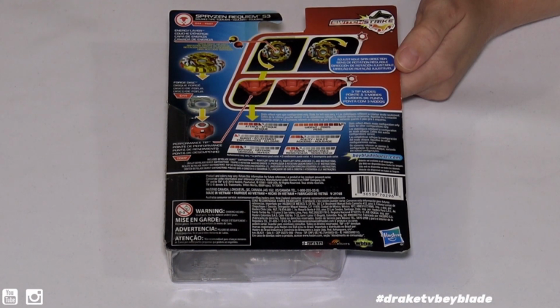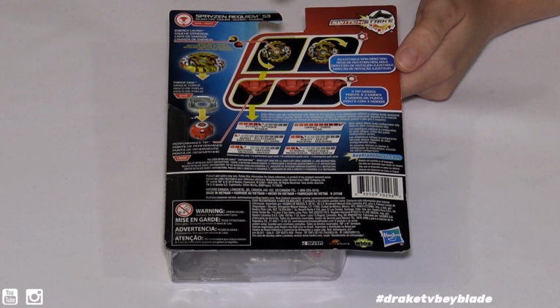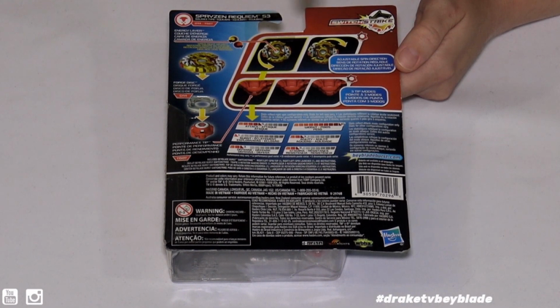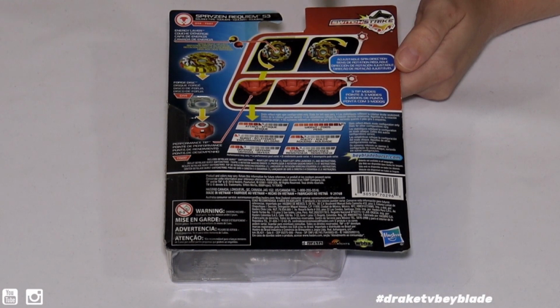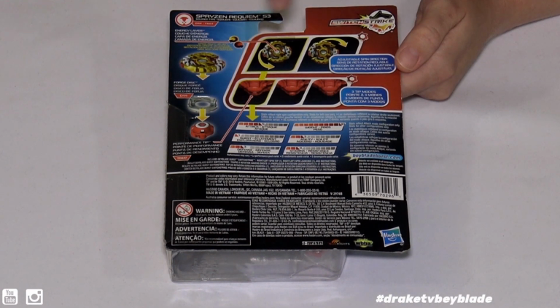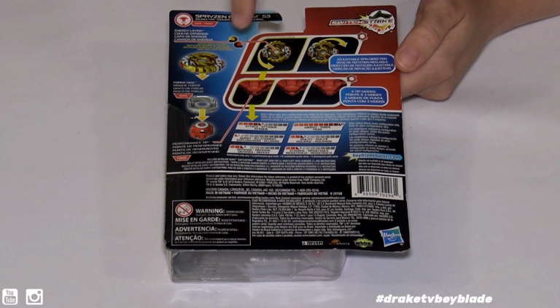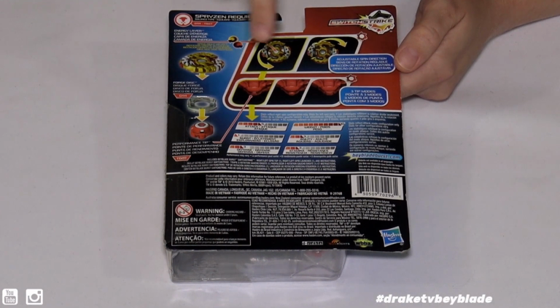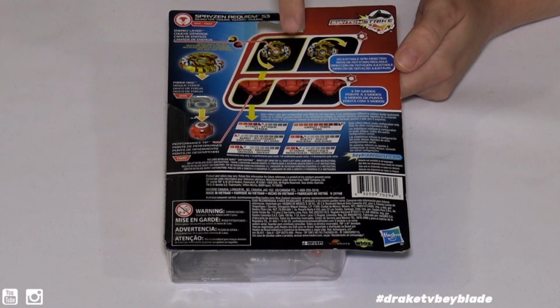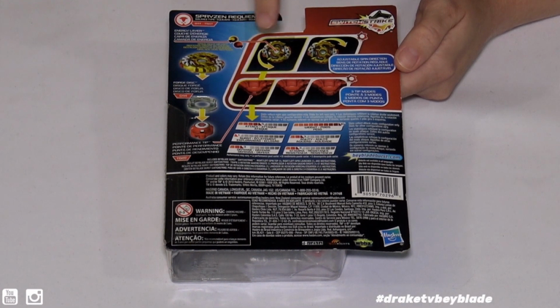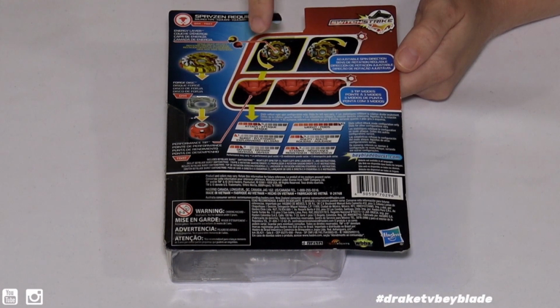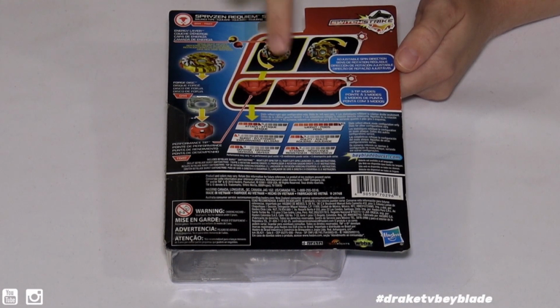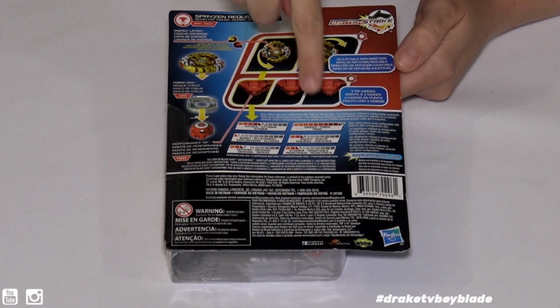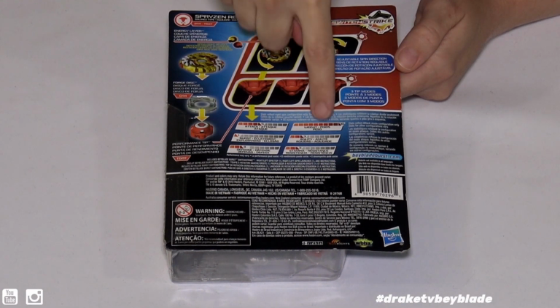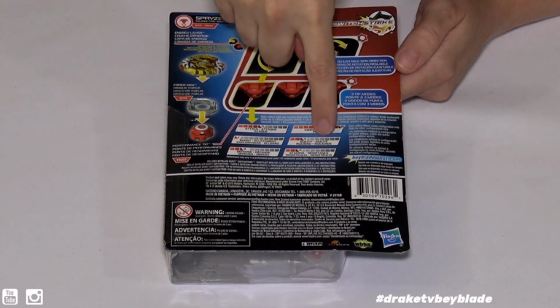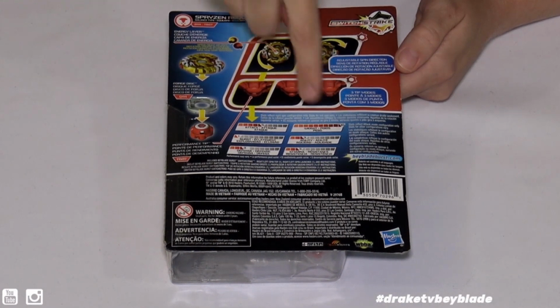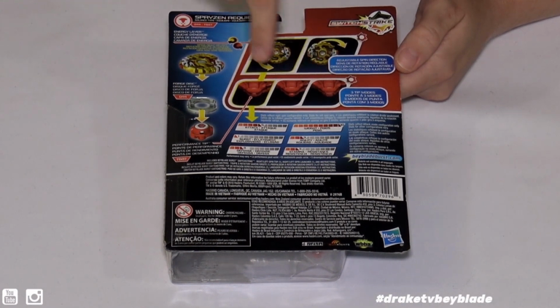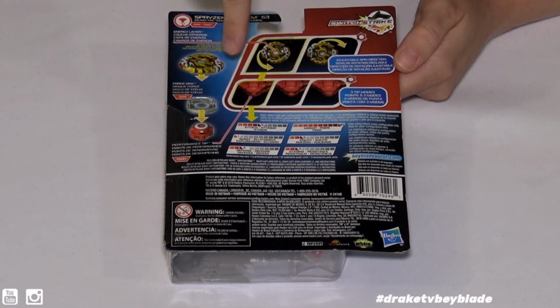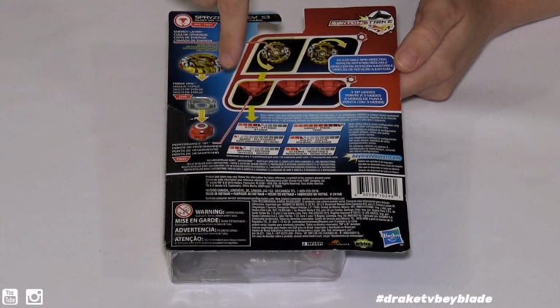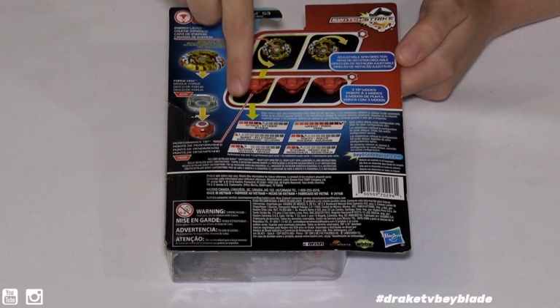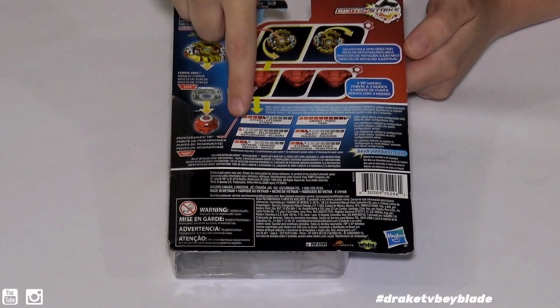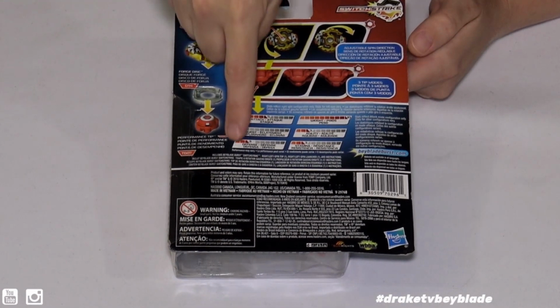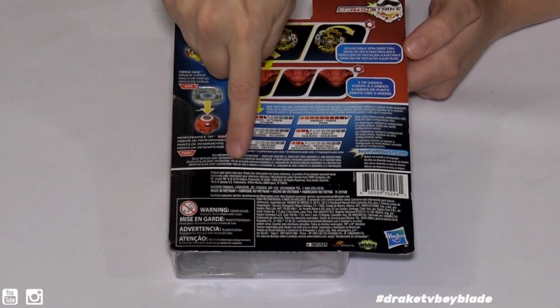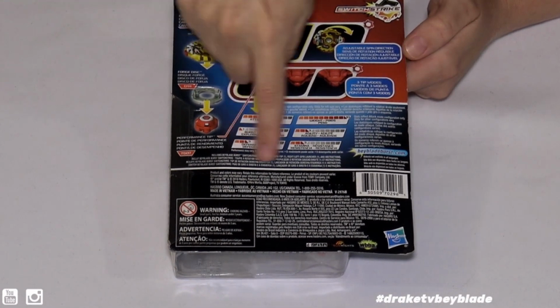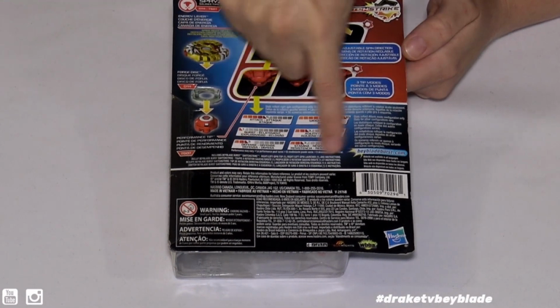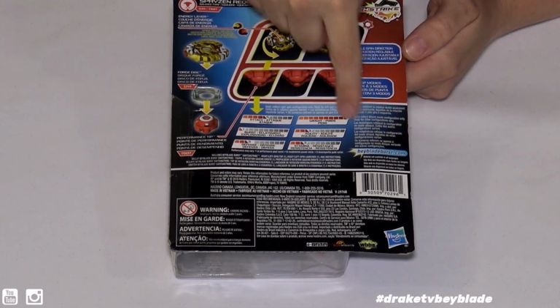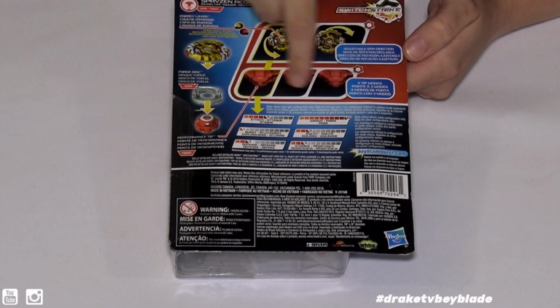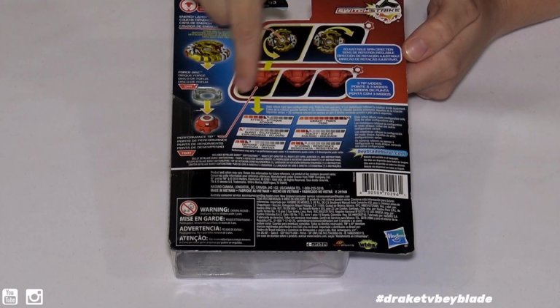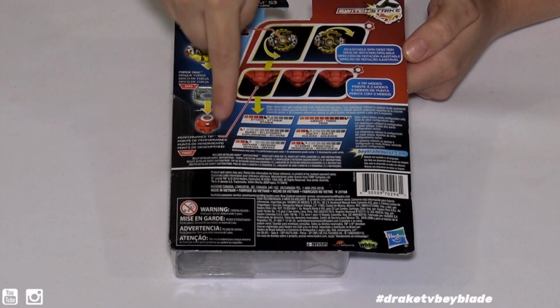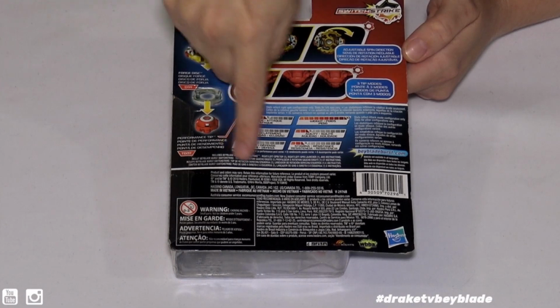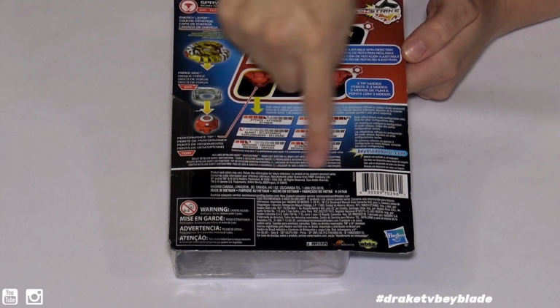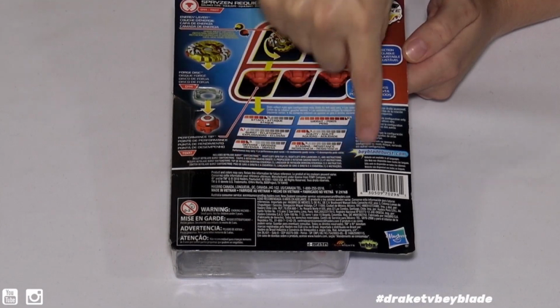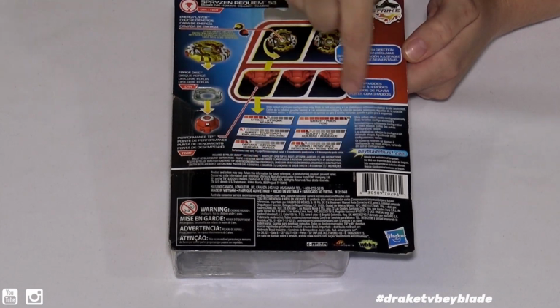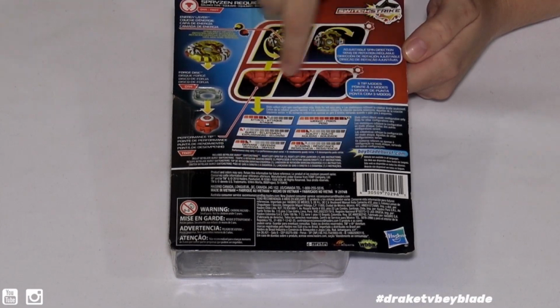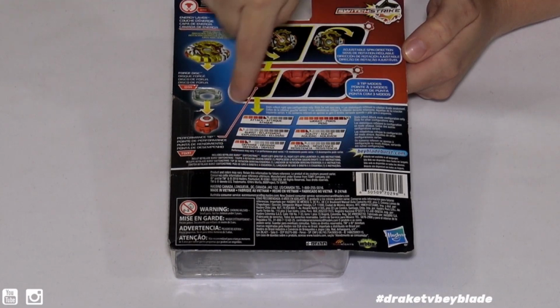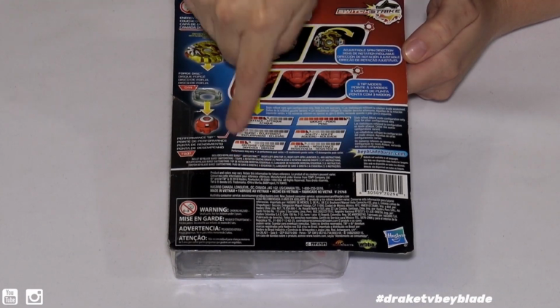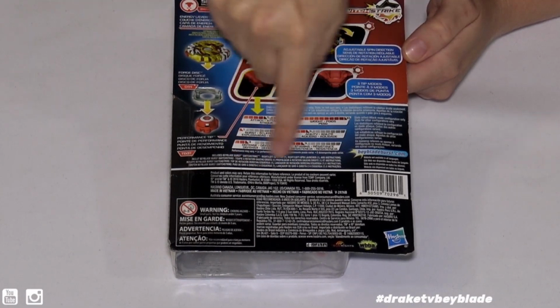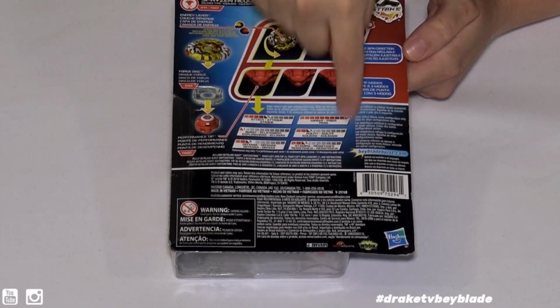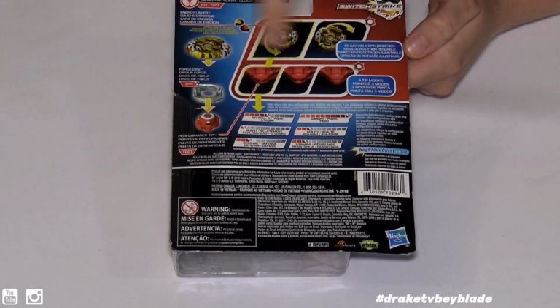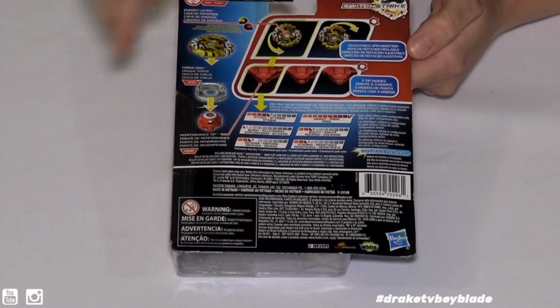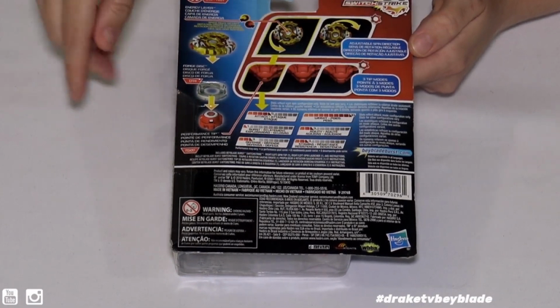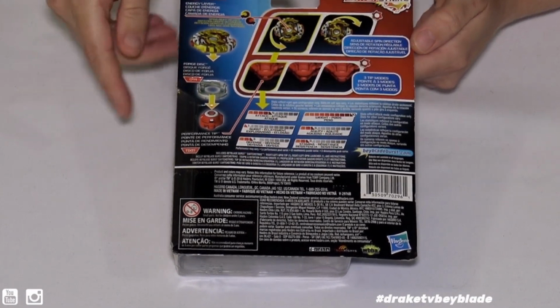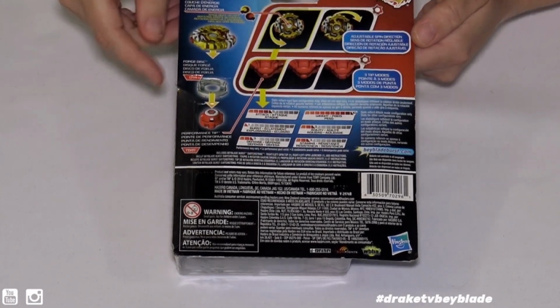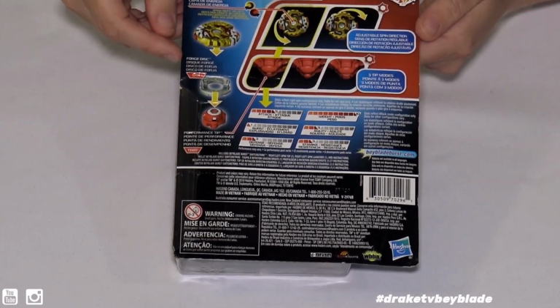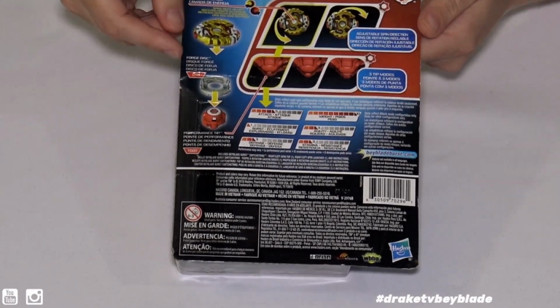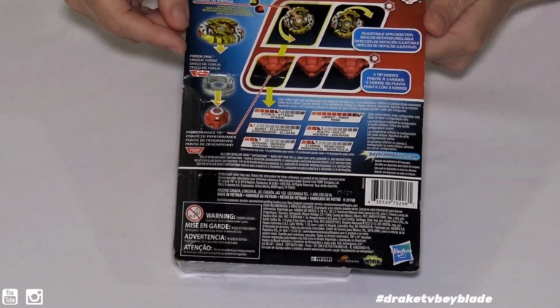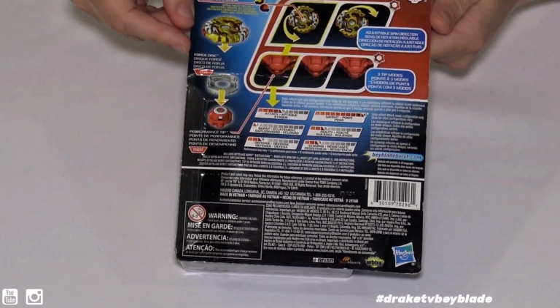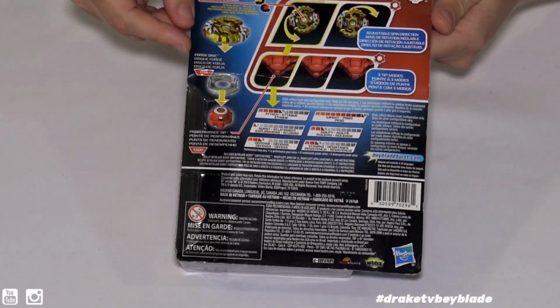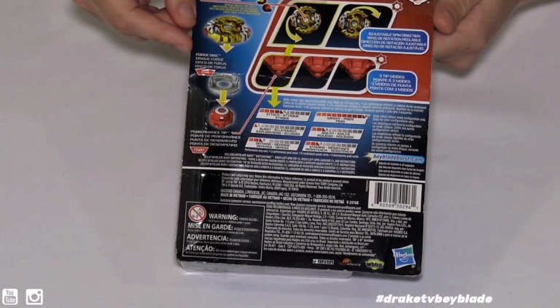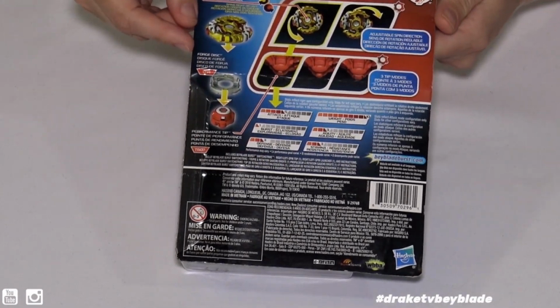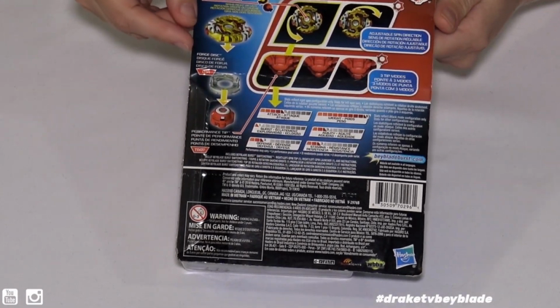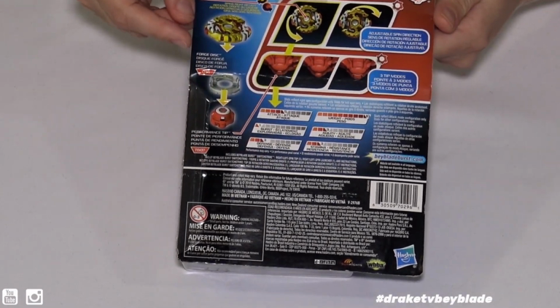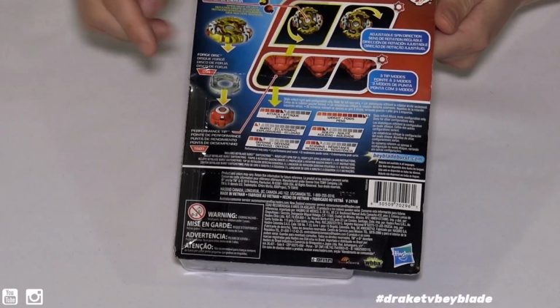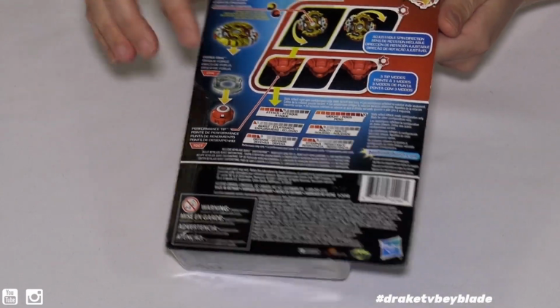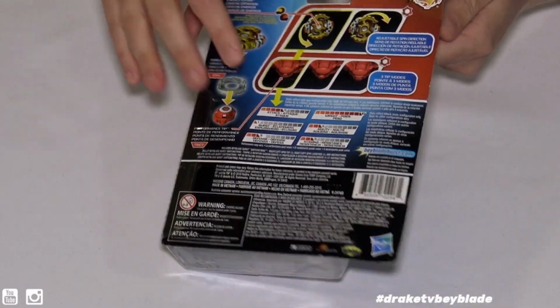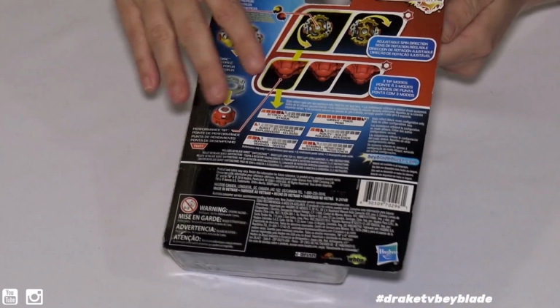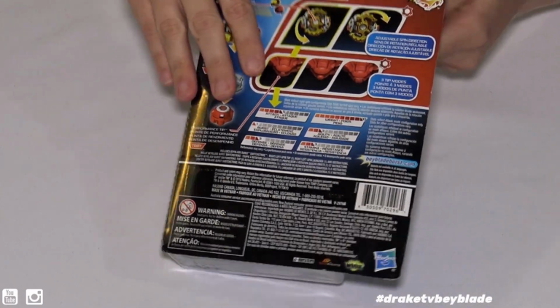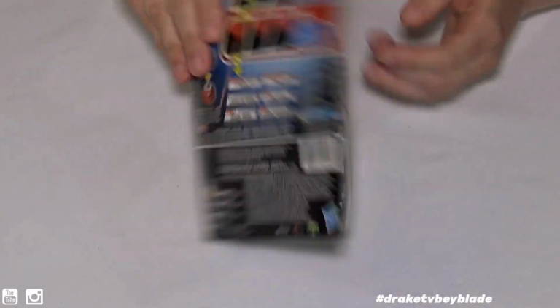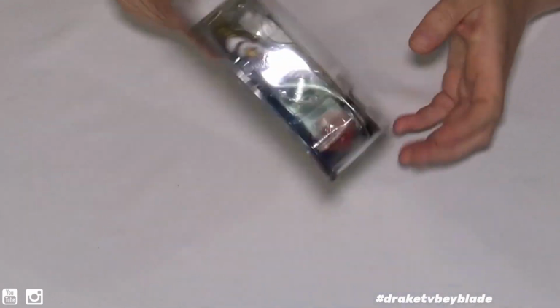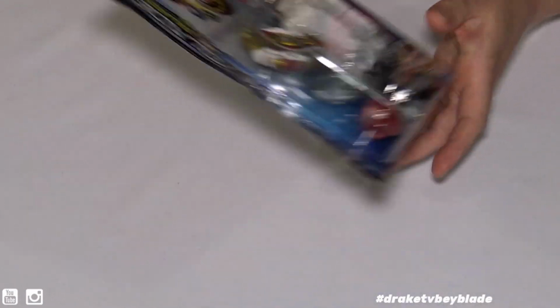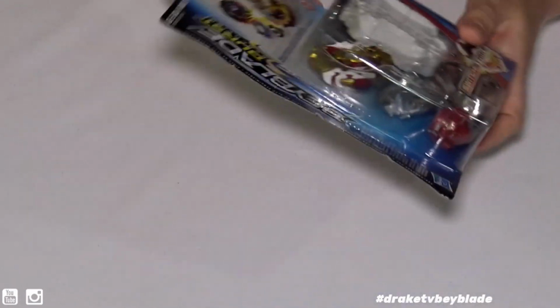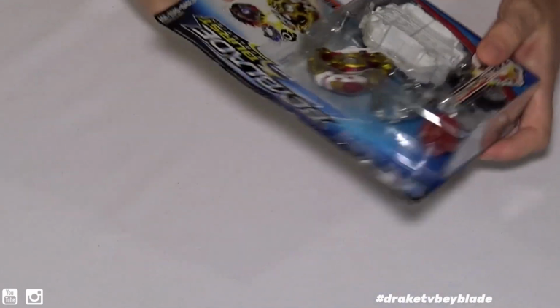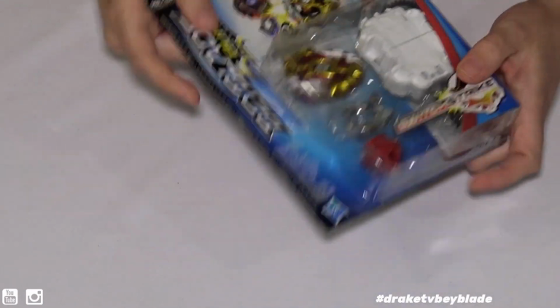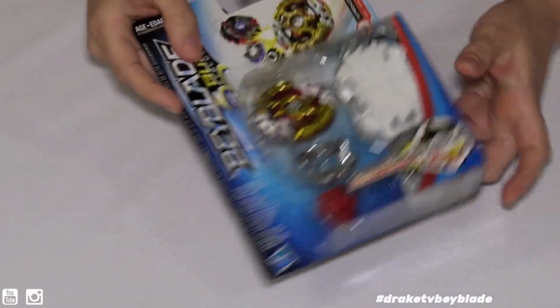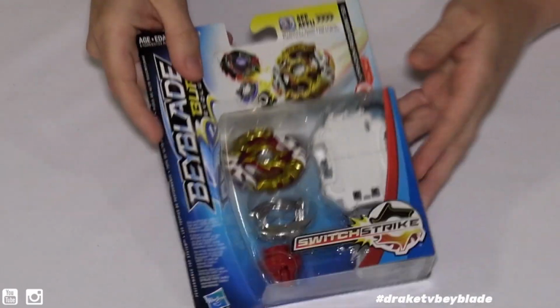This is a balance type bay that does max out in weight. Here are the other stats if you guys want to check that out. Let's get it open.